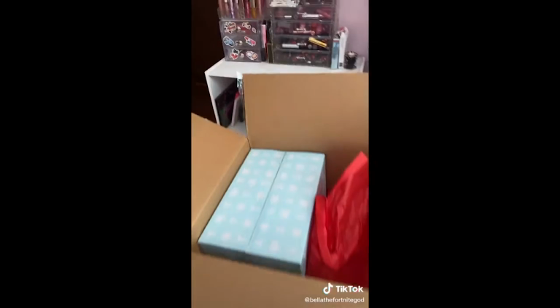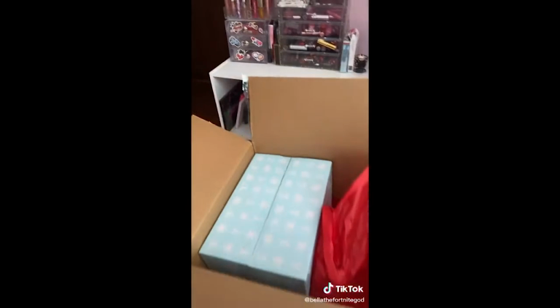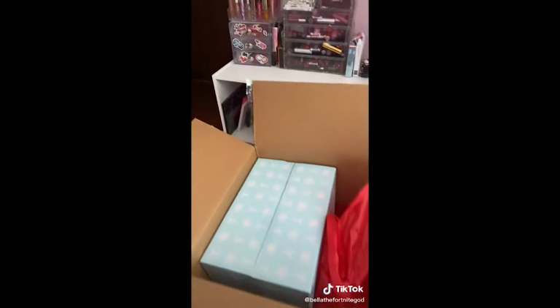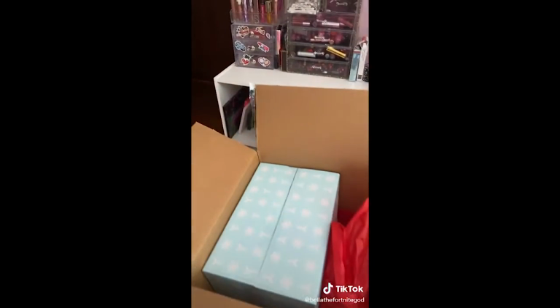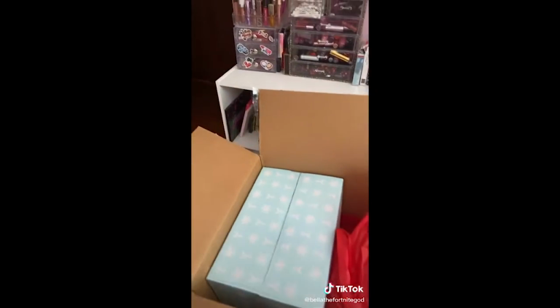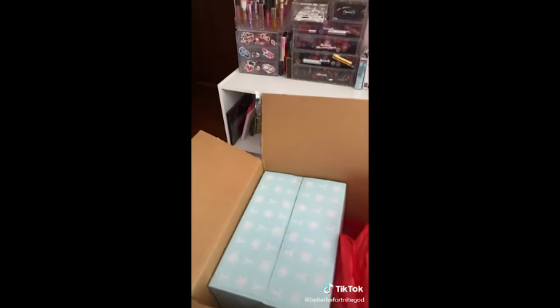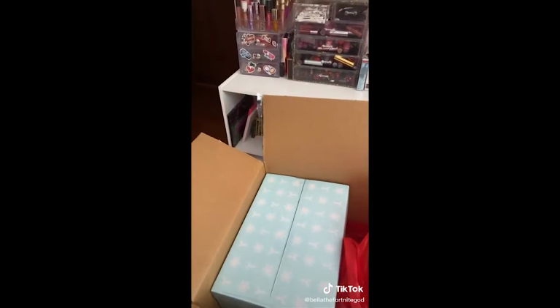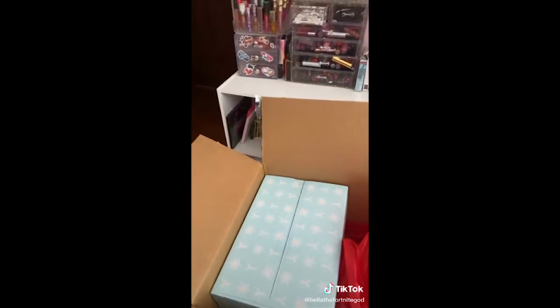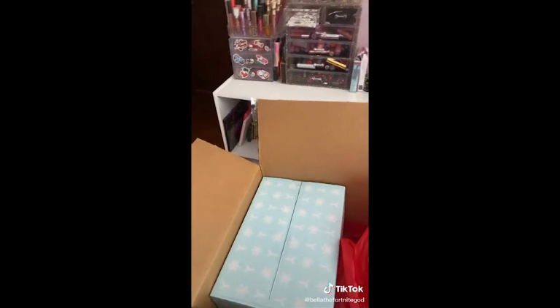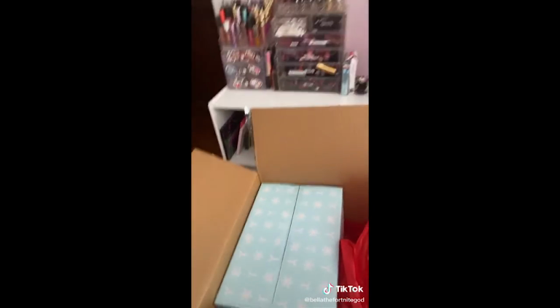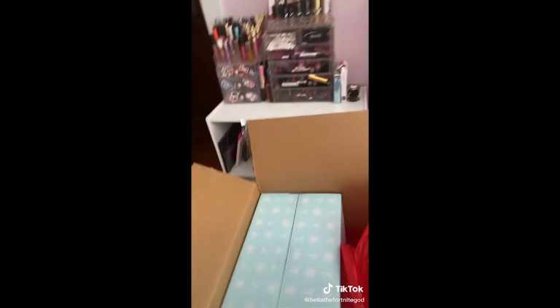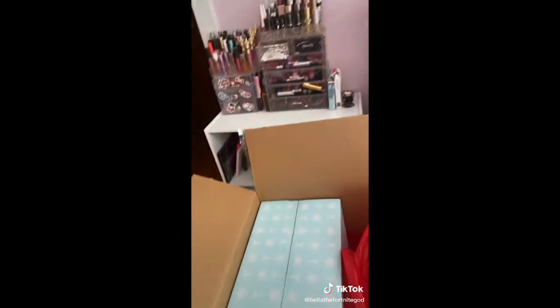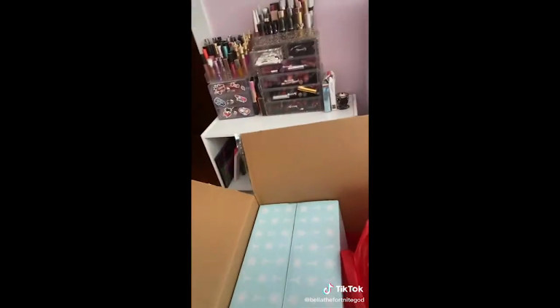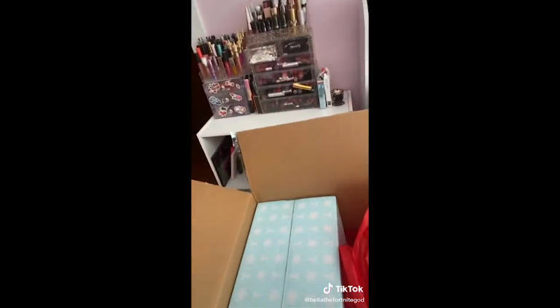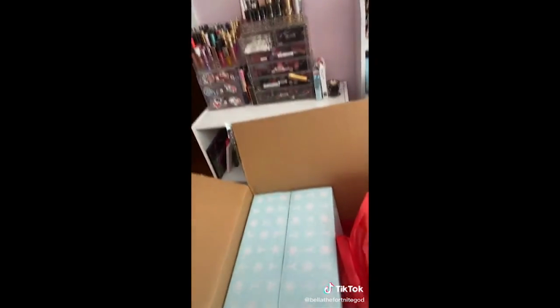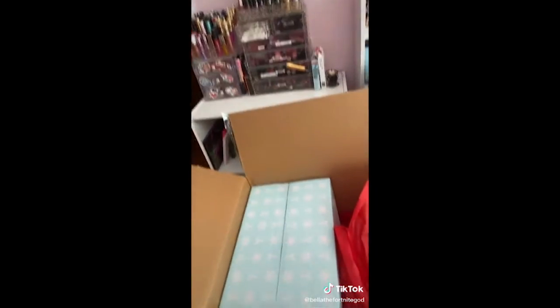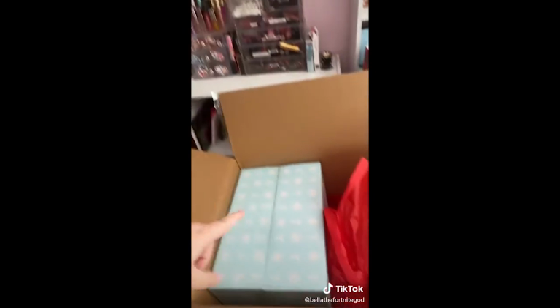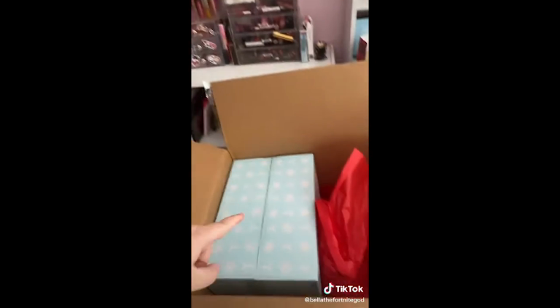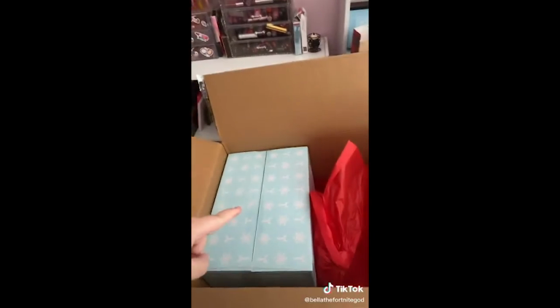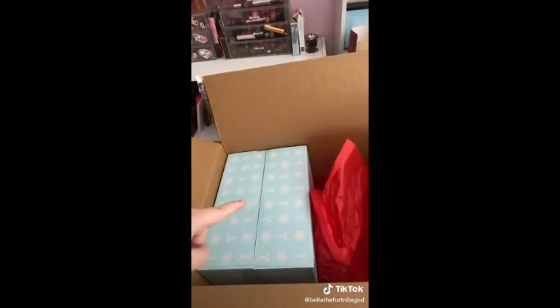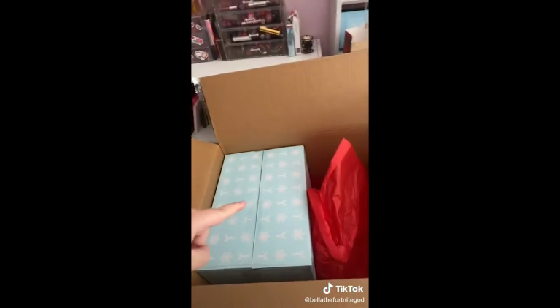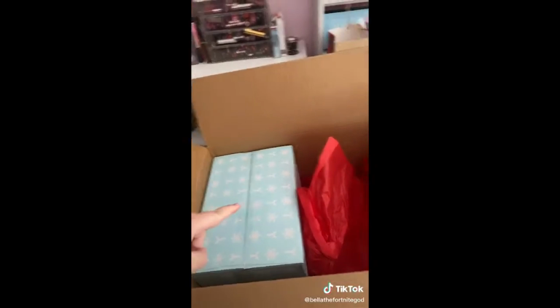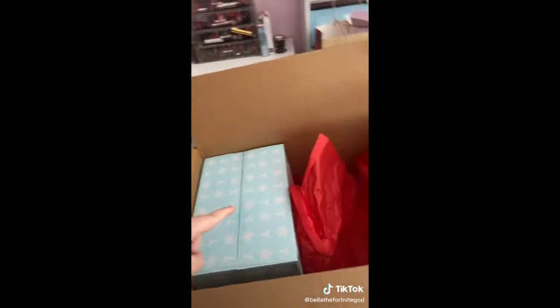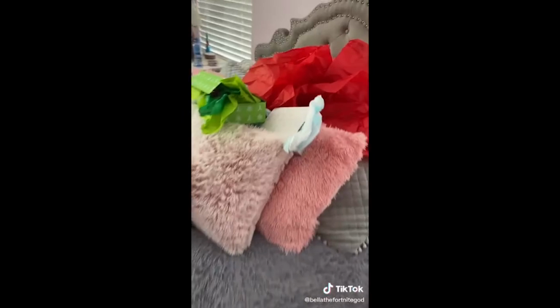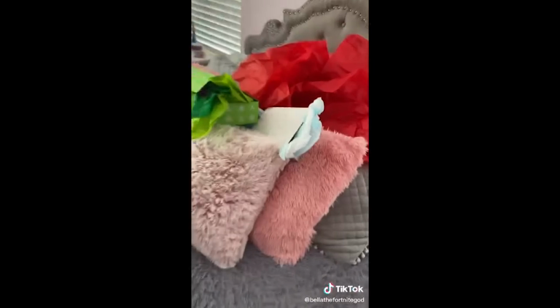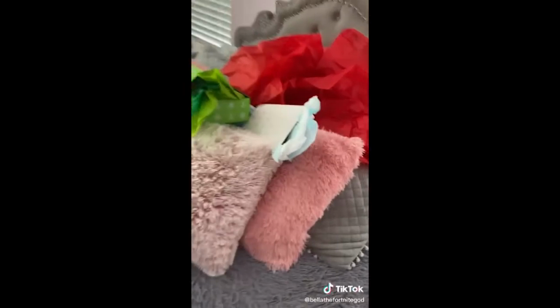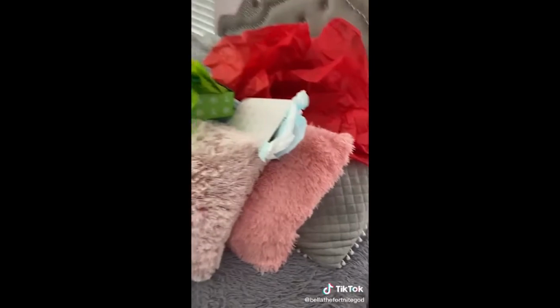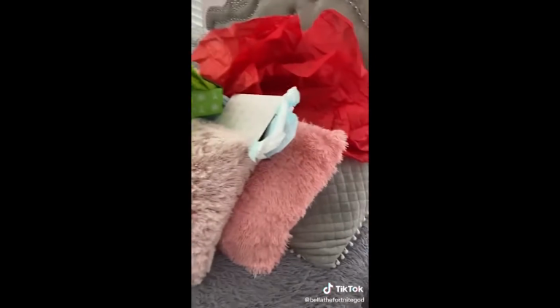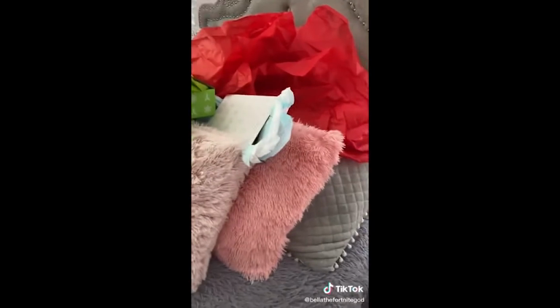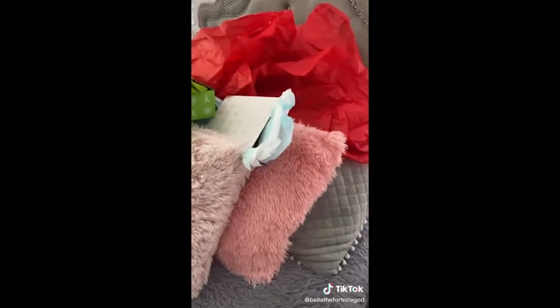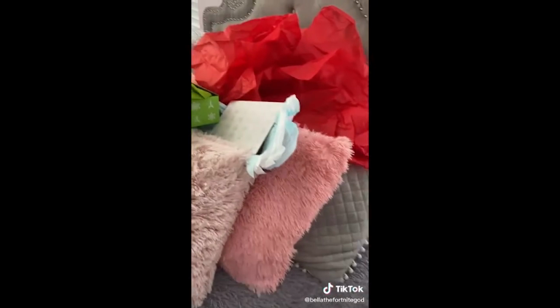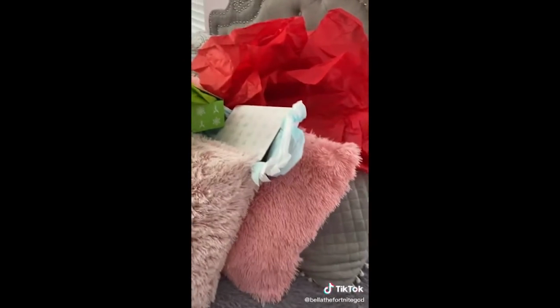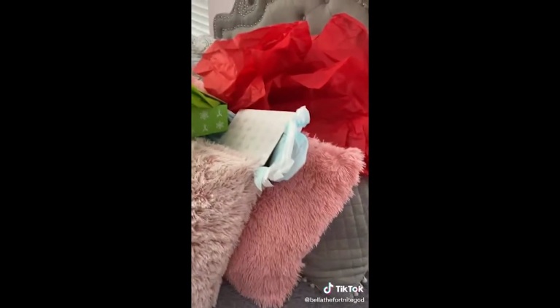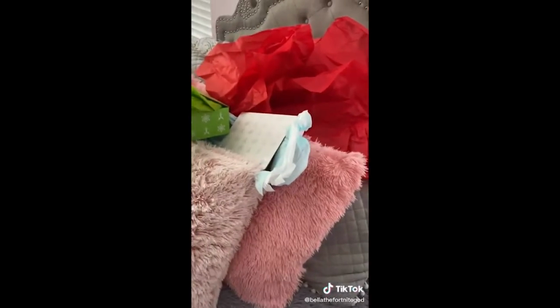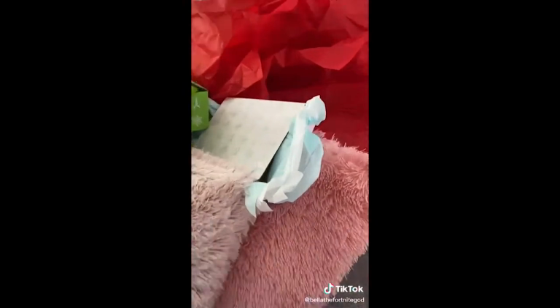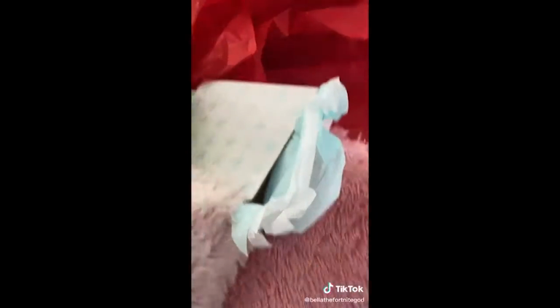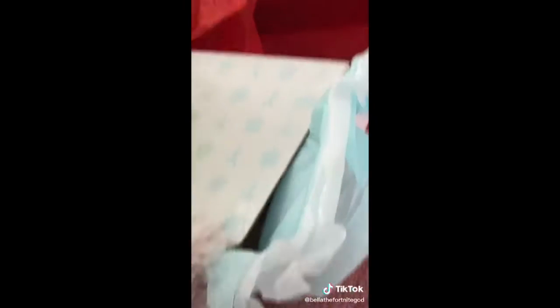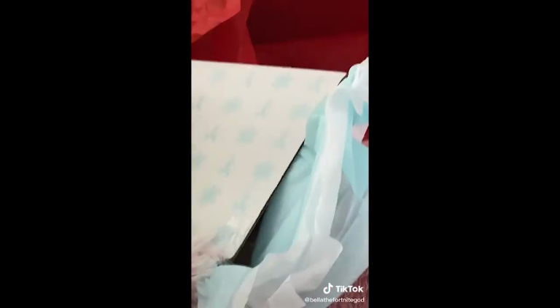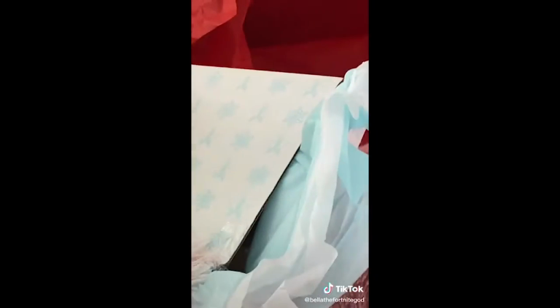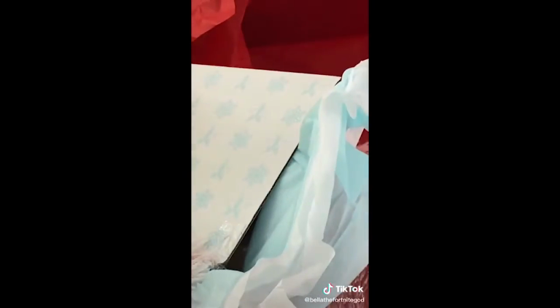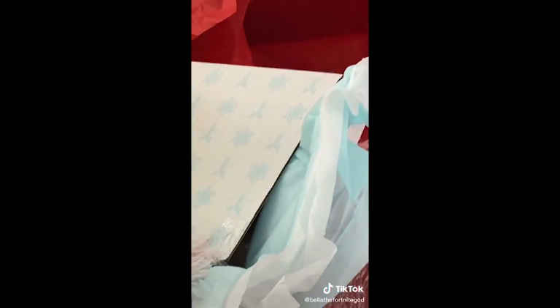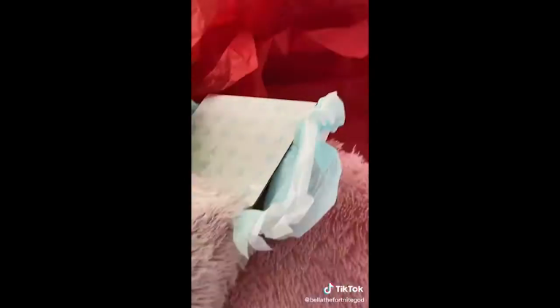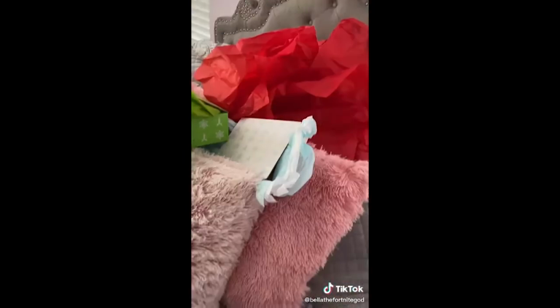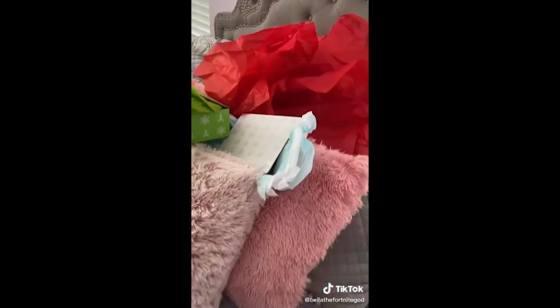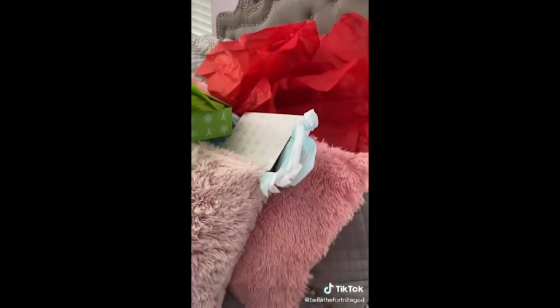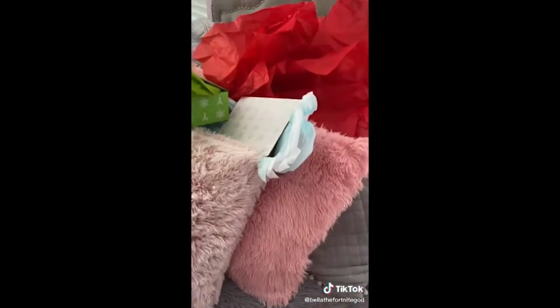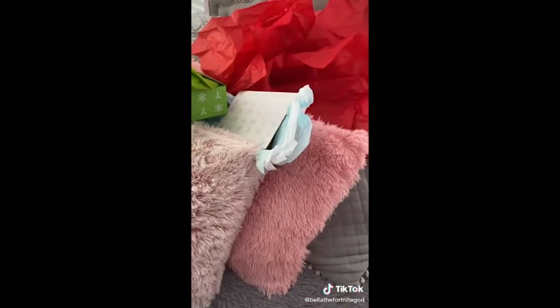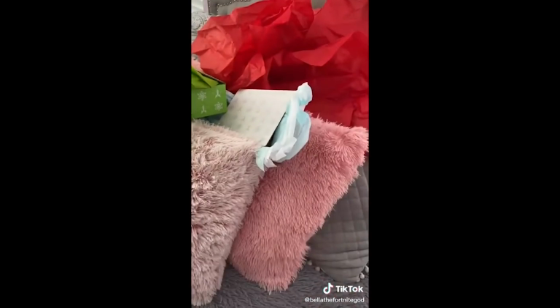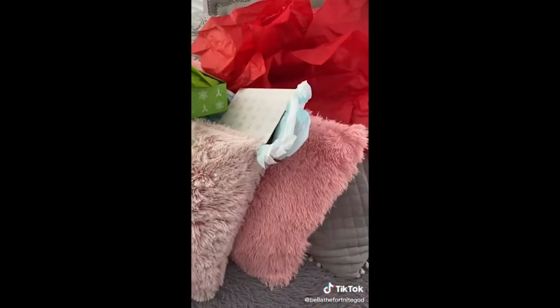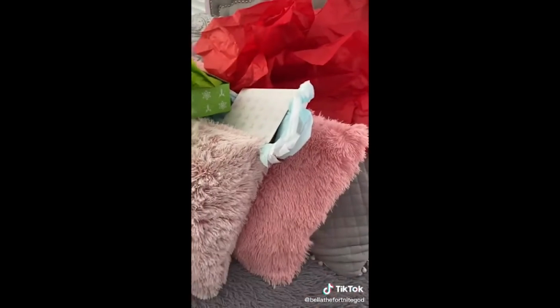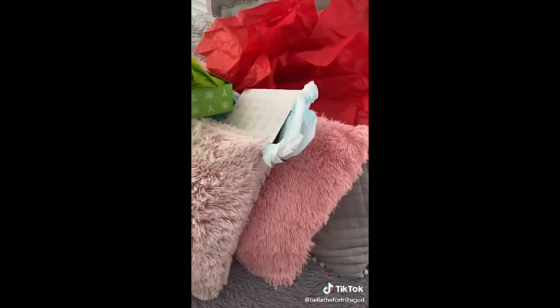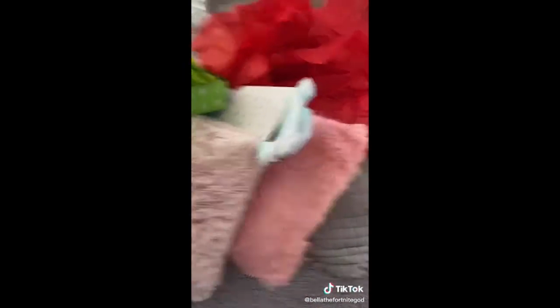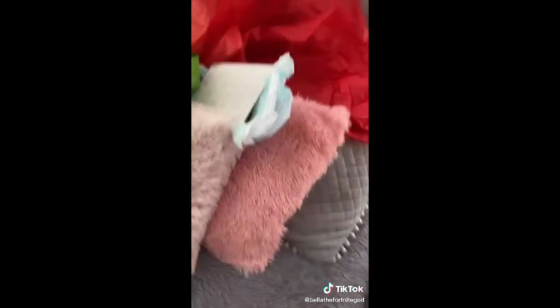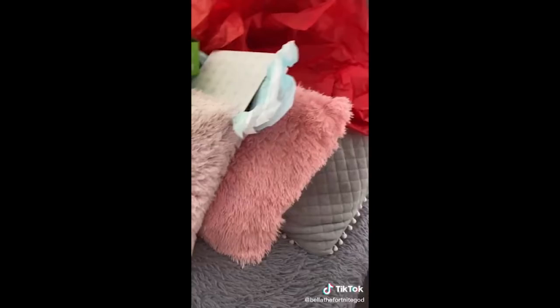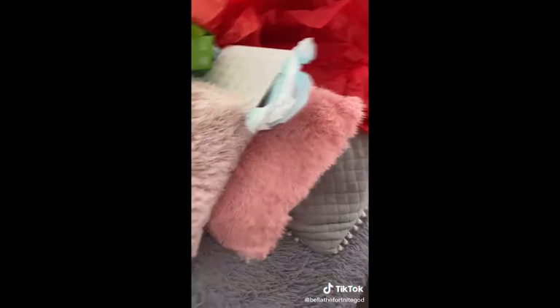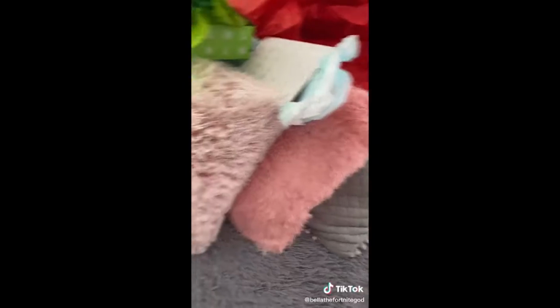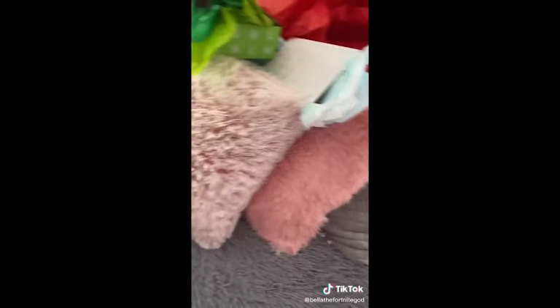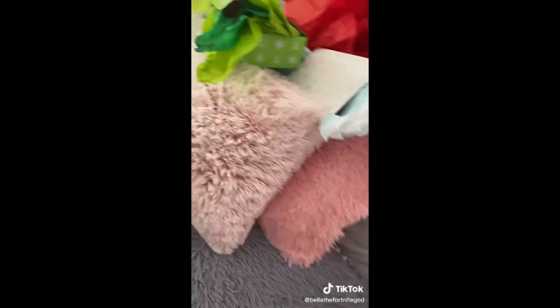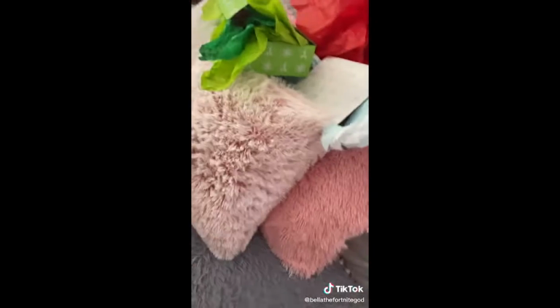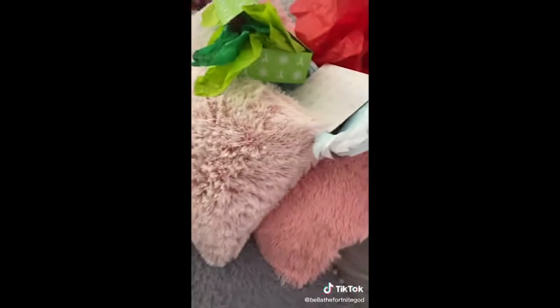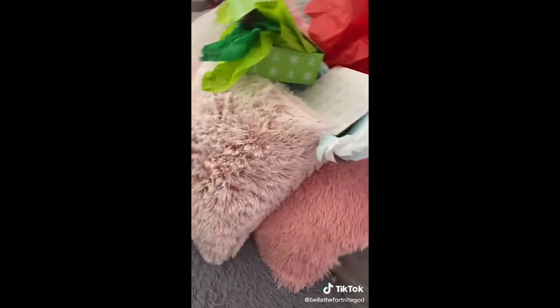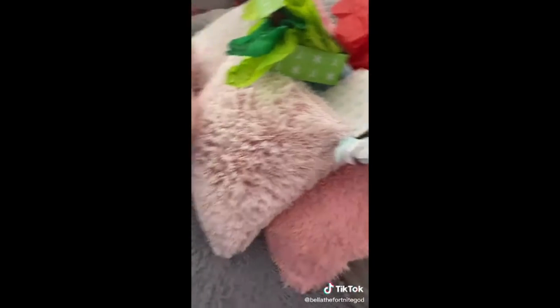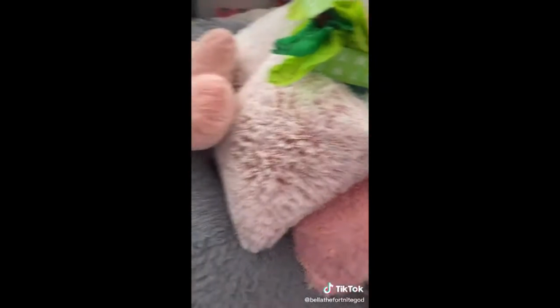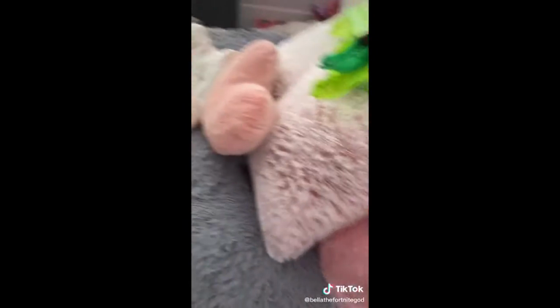In my next video I'm going to be opening the Supreme mystery box. And if you want to see what's in my mini mystery box, go to my last video, it's already posted. Thank you, bye!